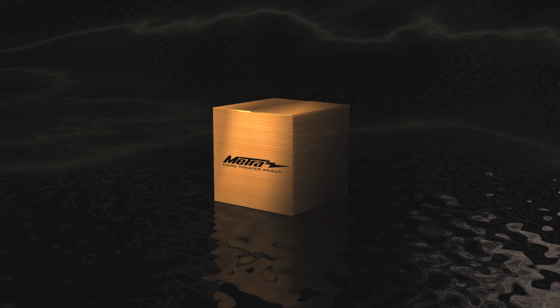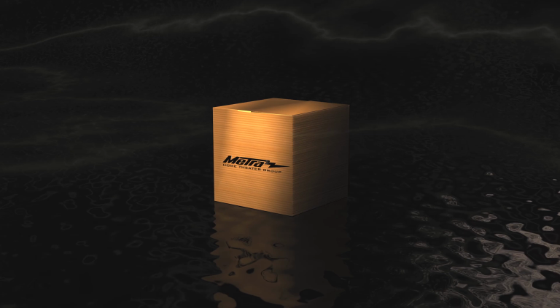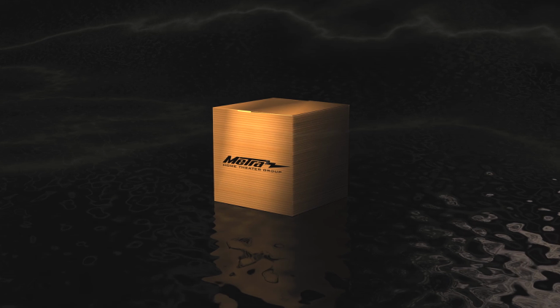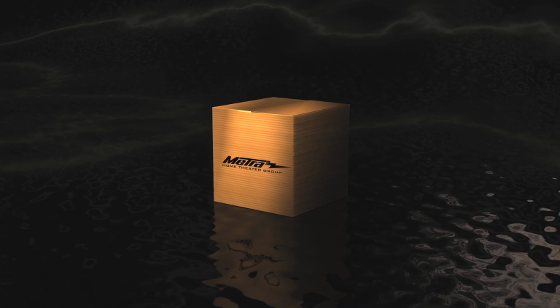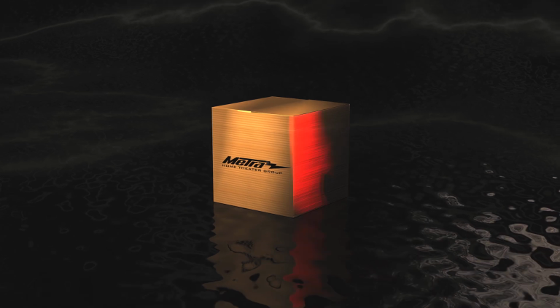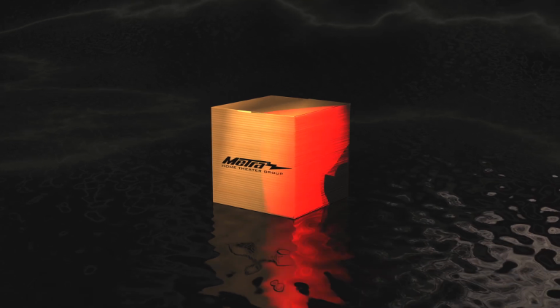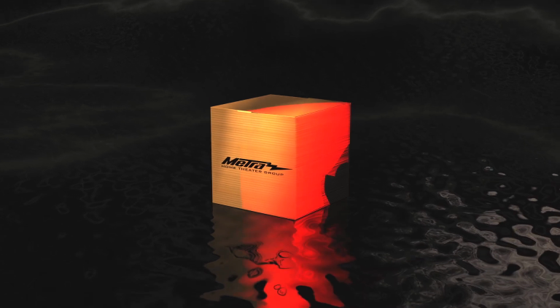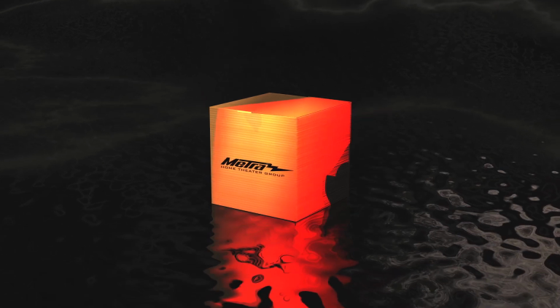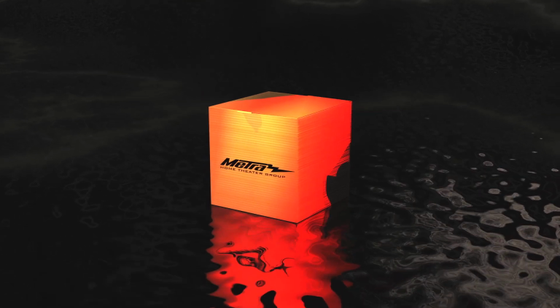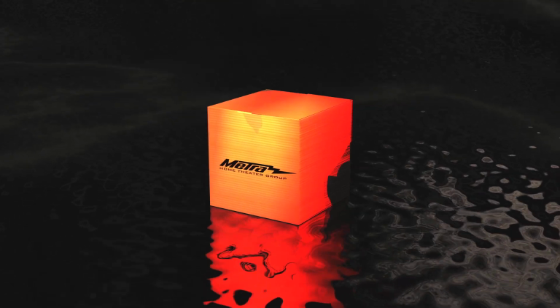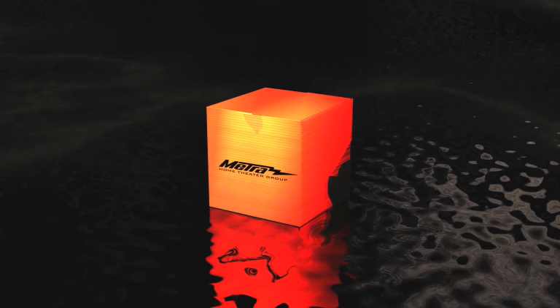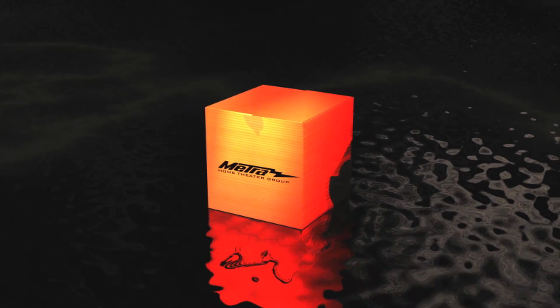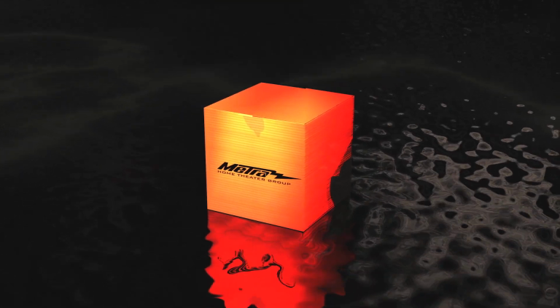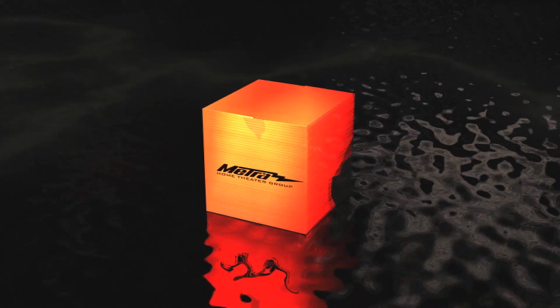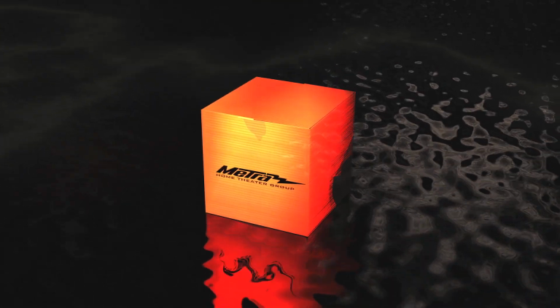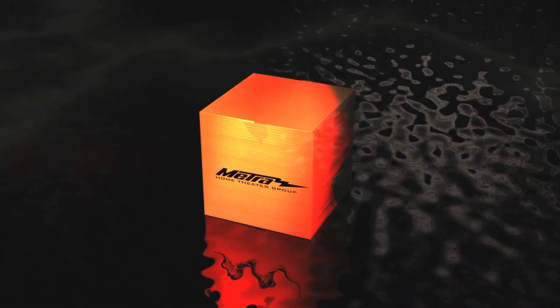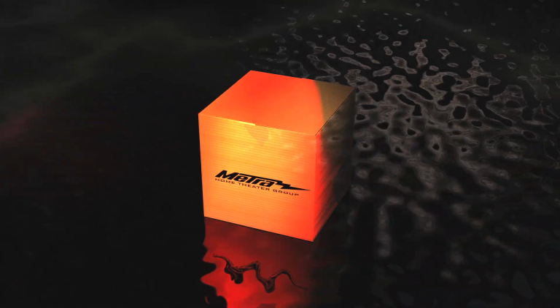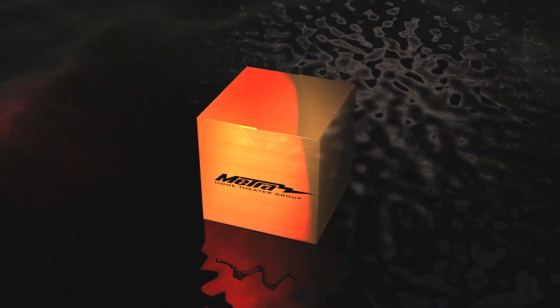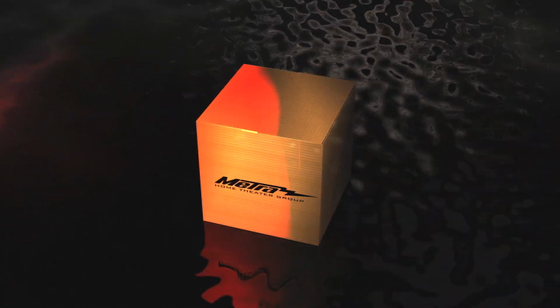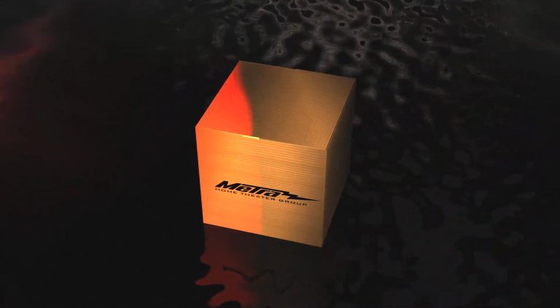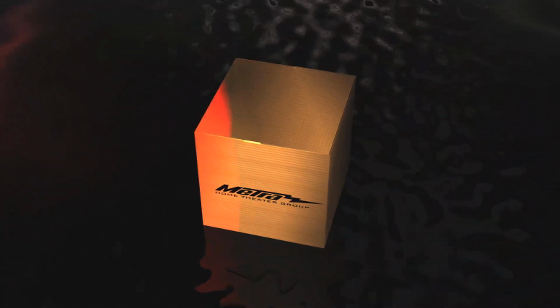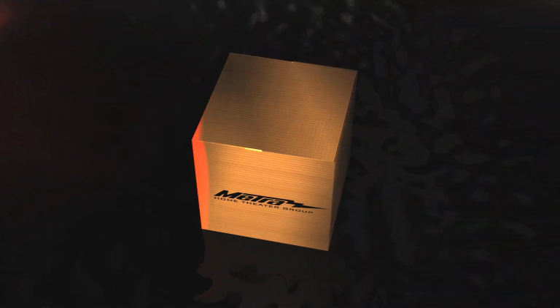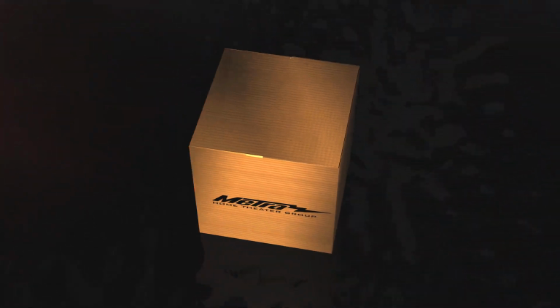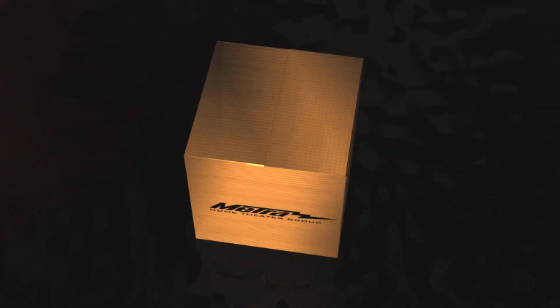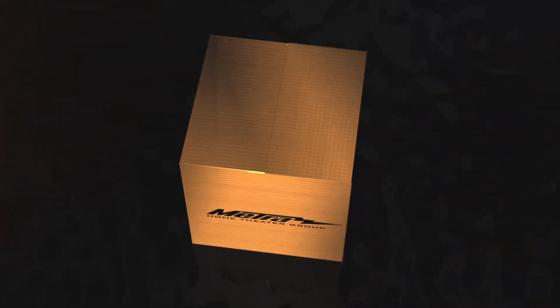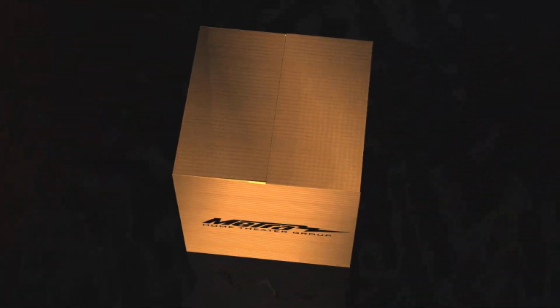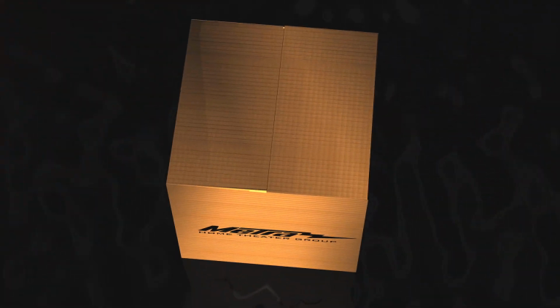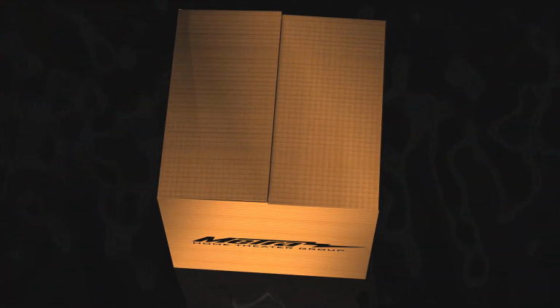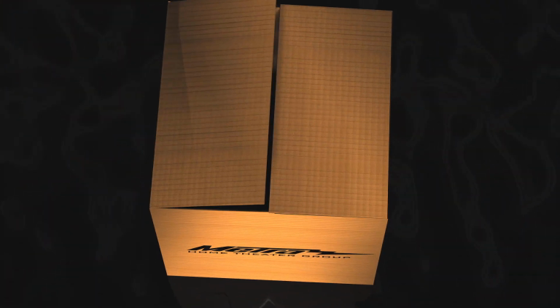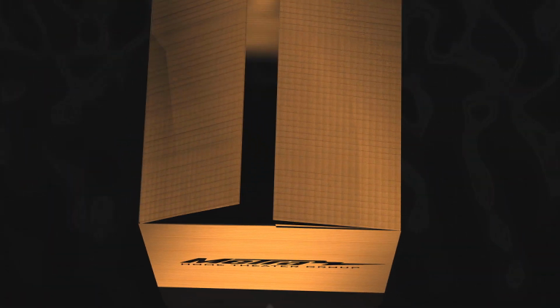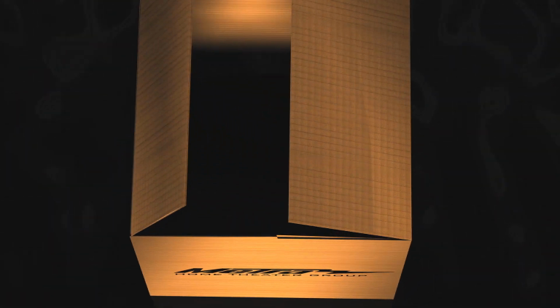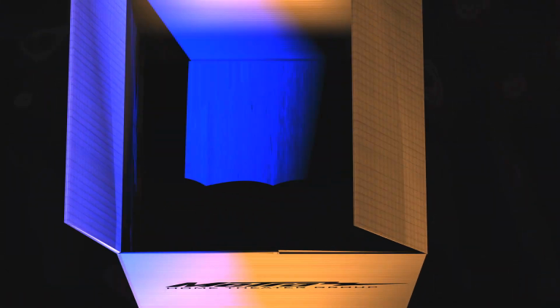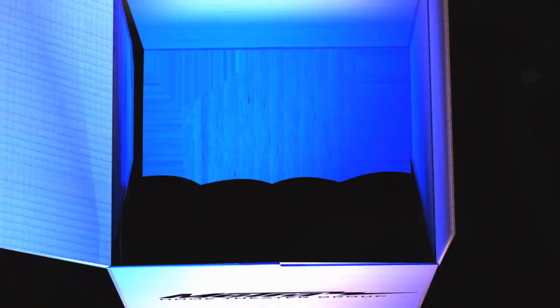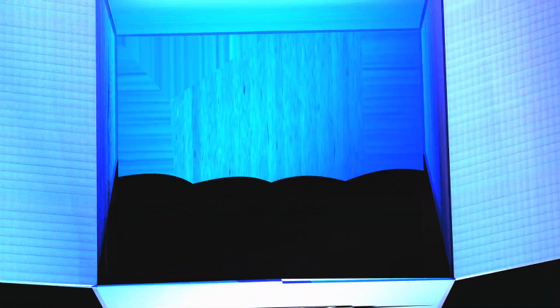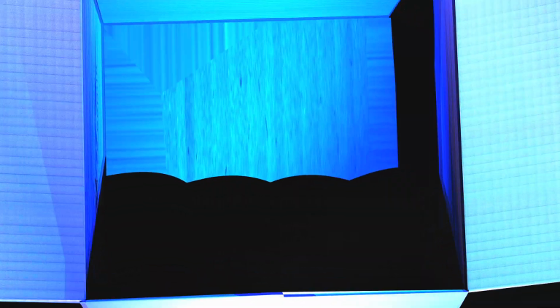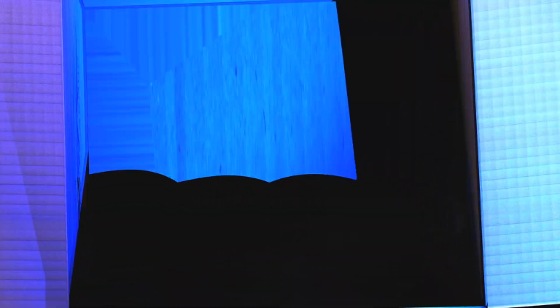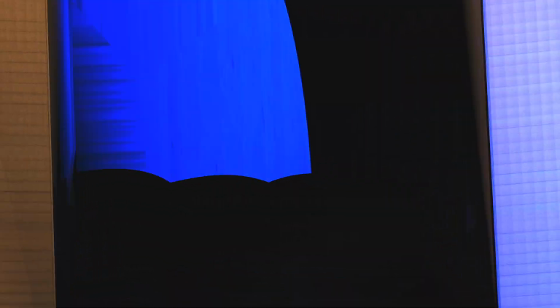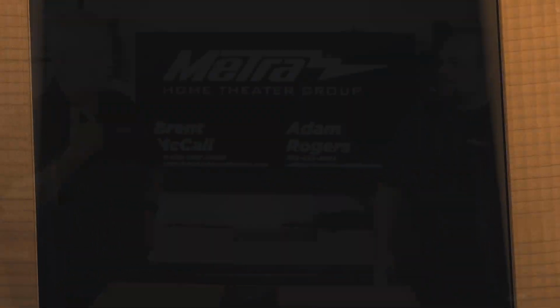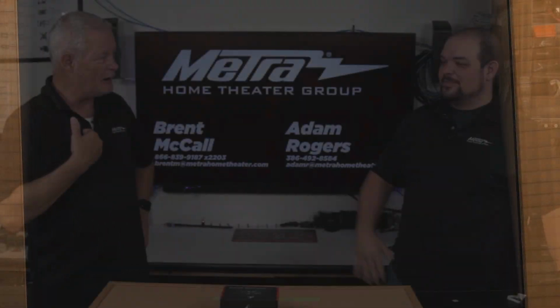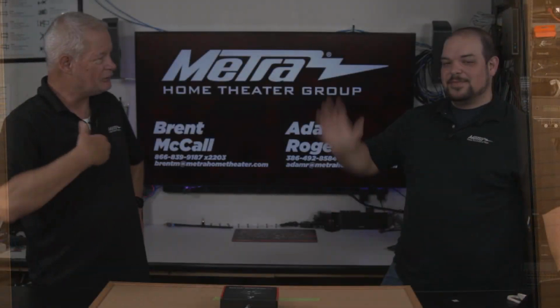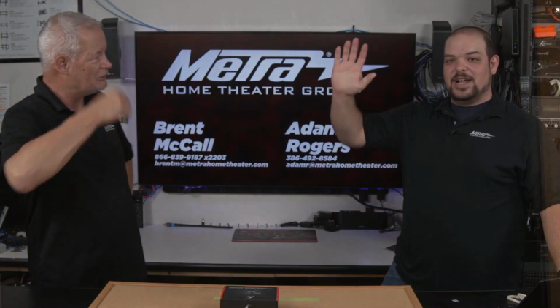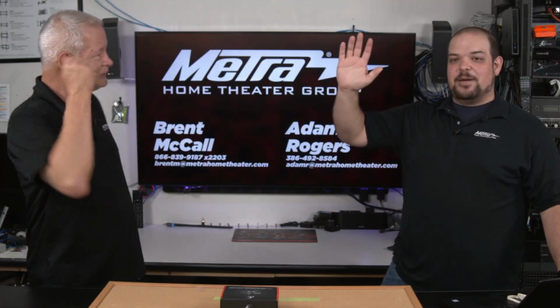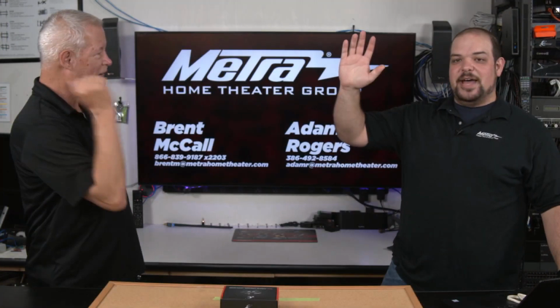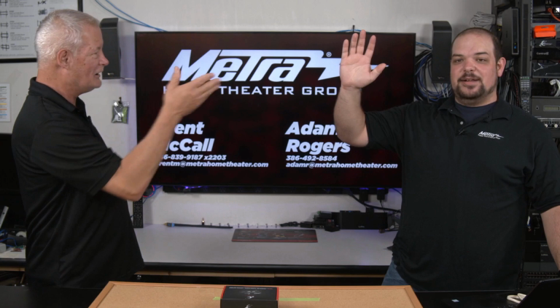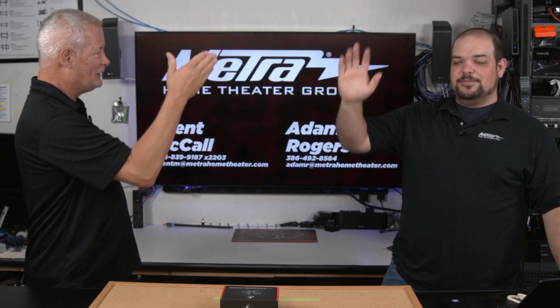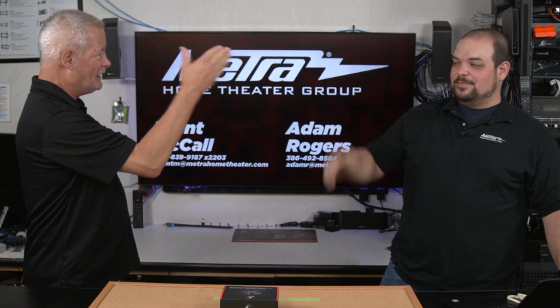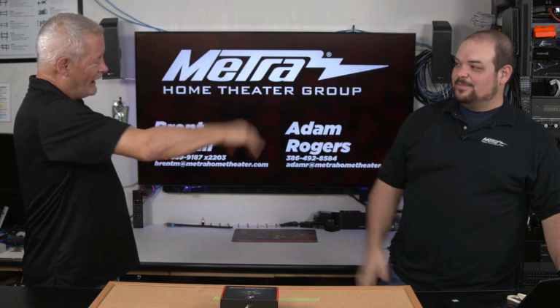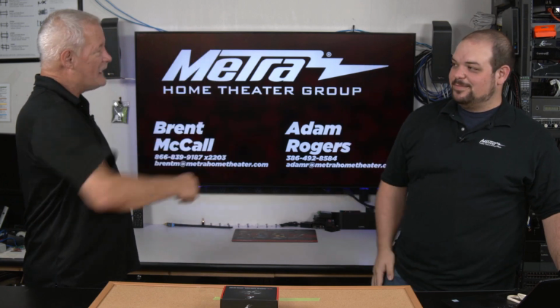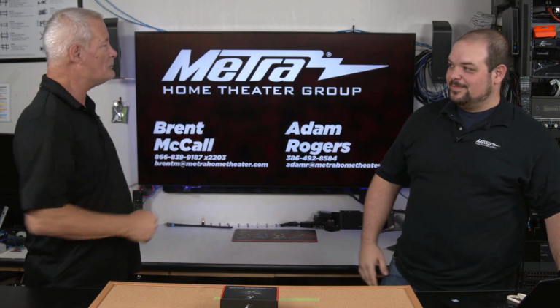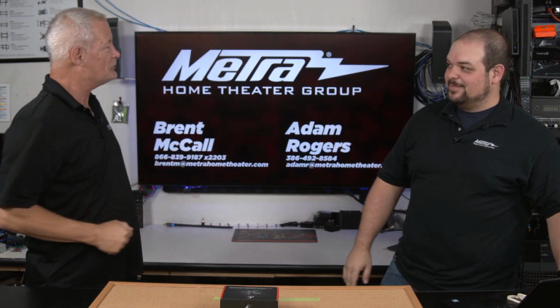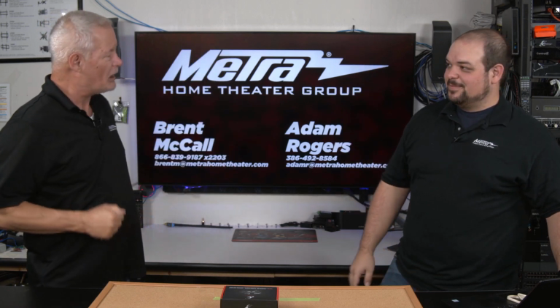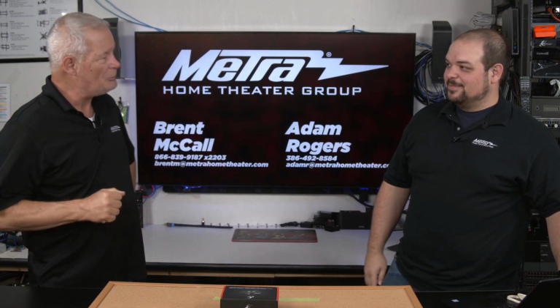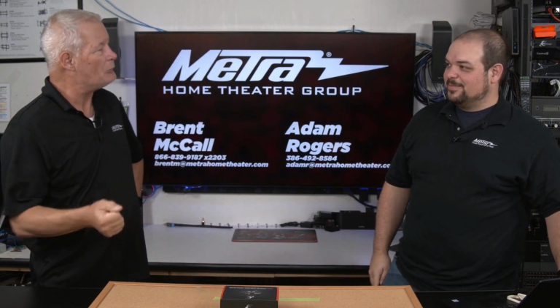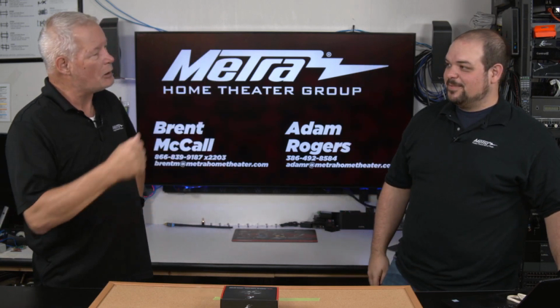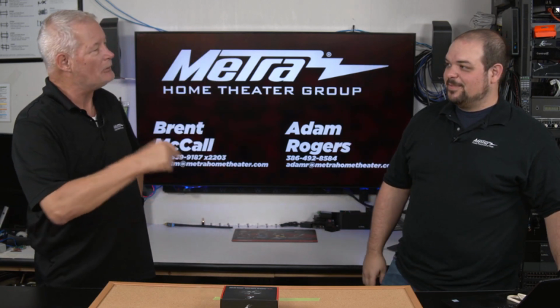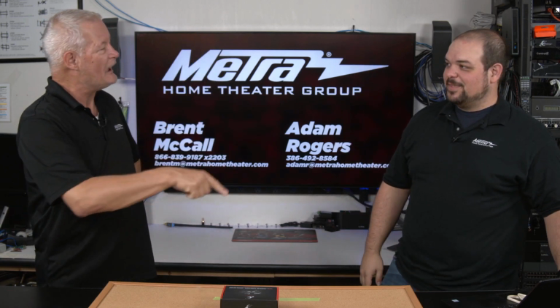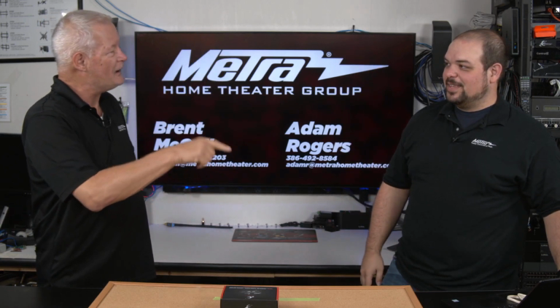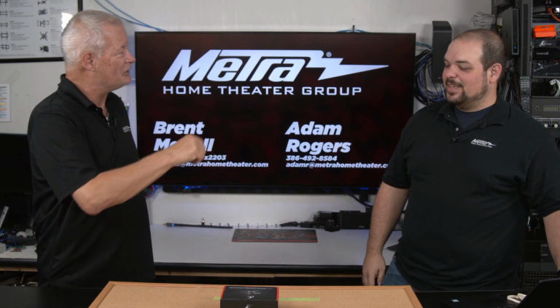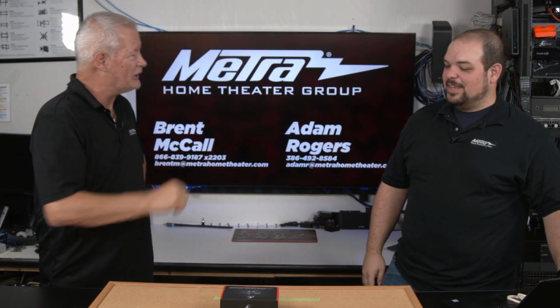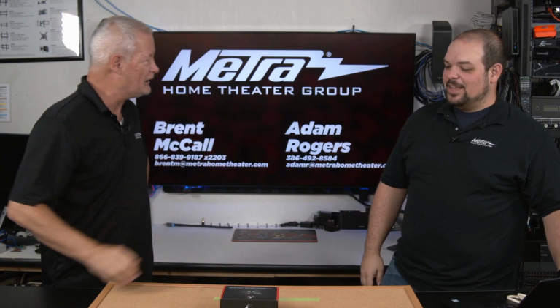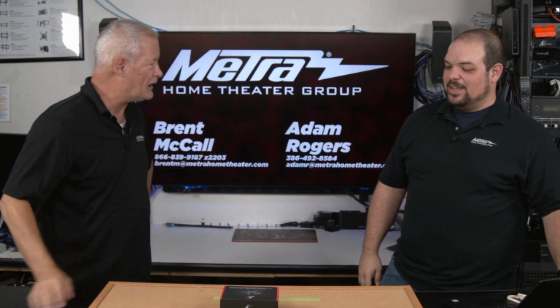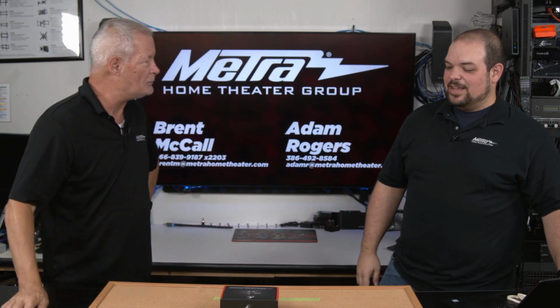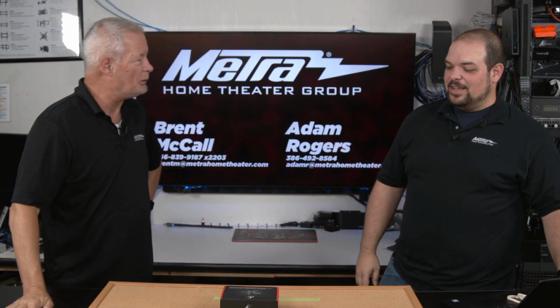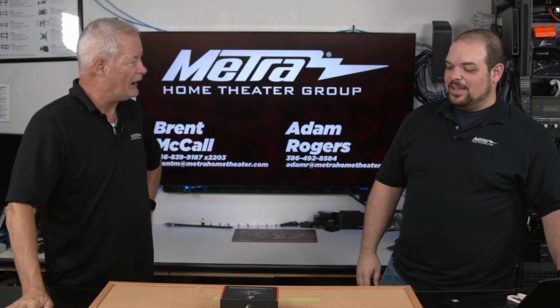Hello and welcome to another episode of Unboxing with the Boys. I'm Brent. I'm Adam. Adam, tell me what we have today to unbox.